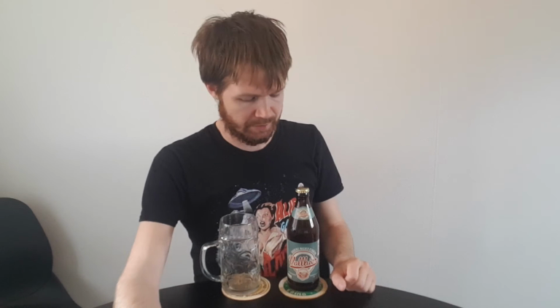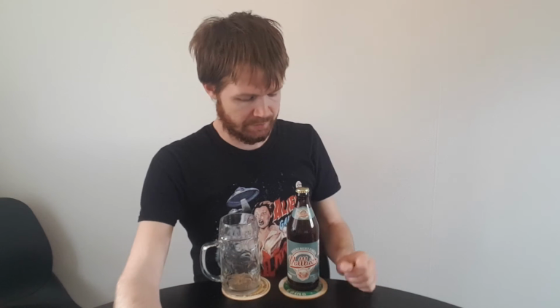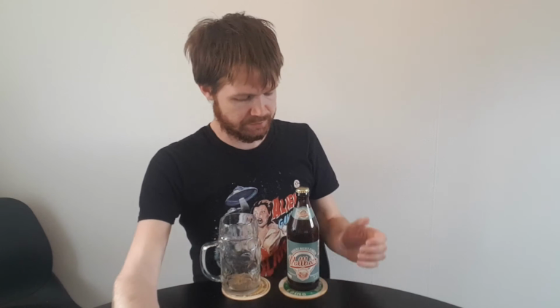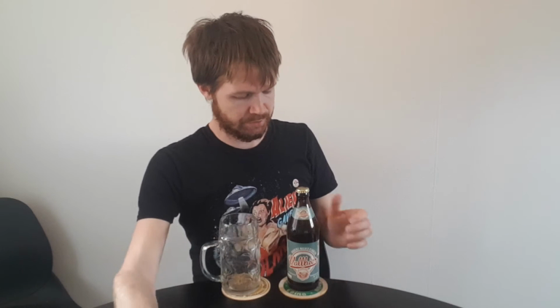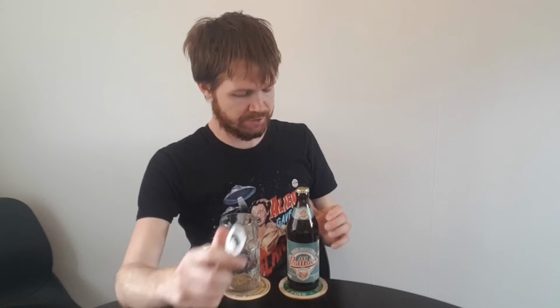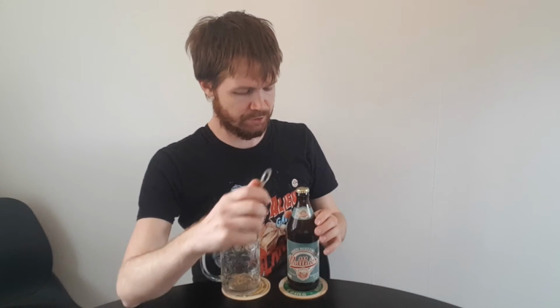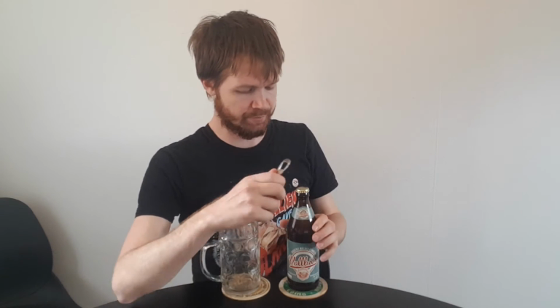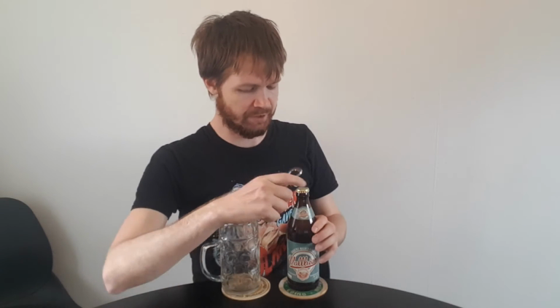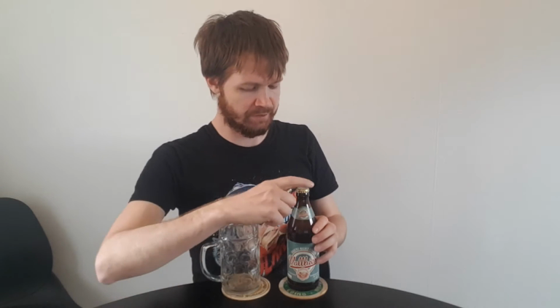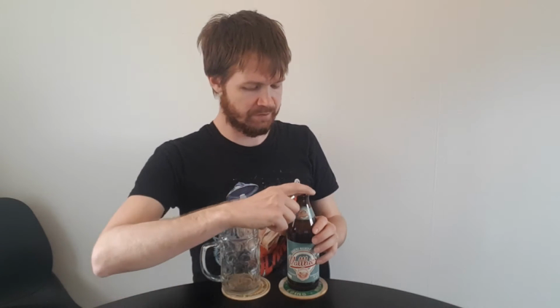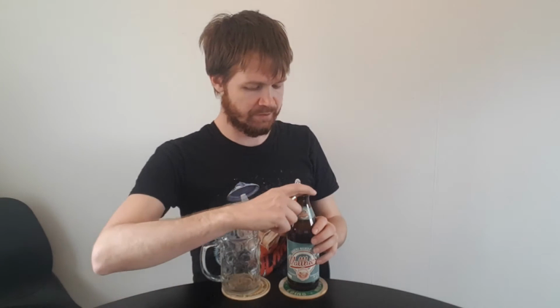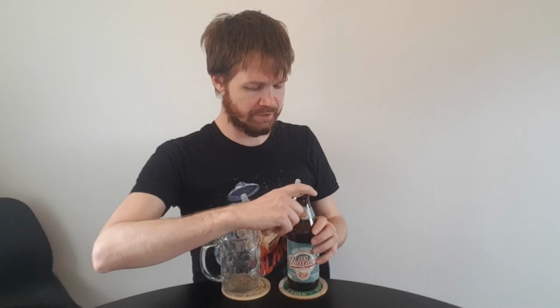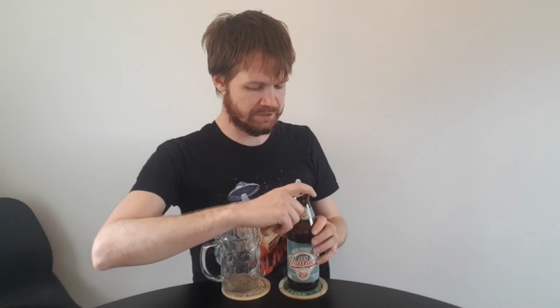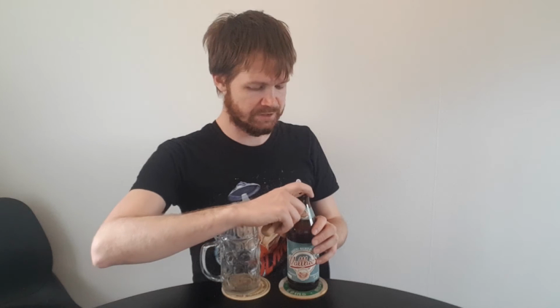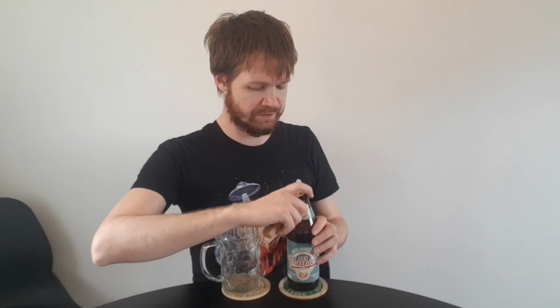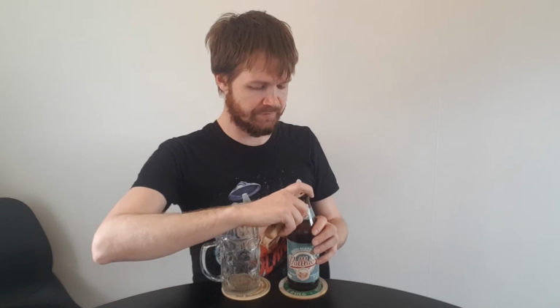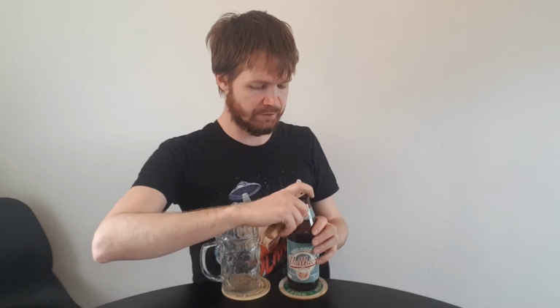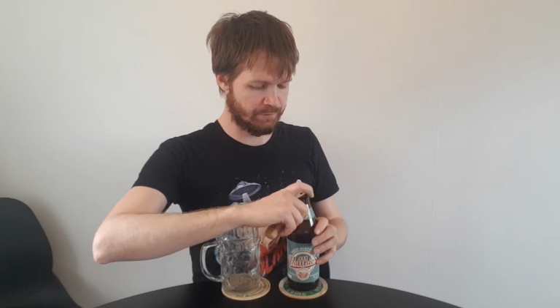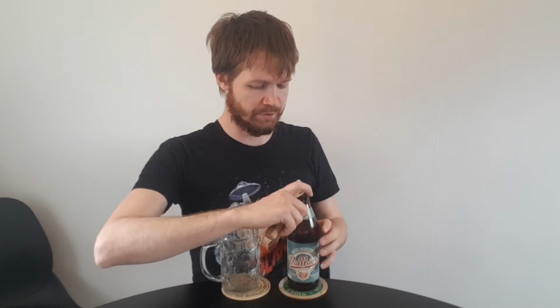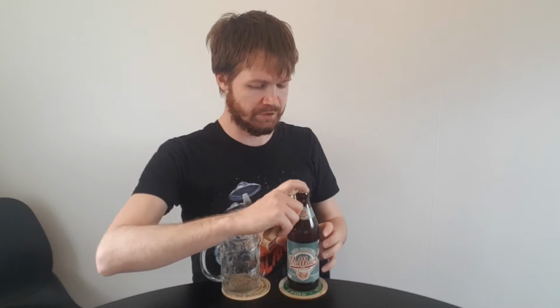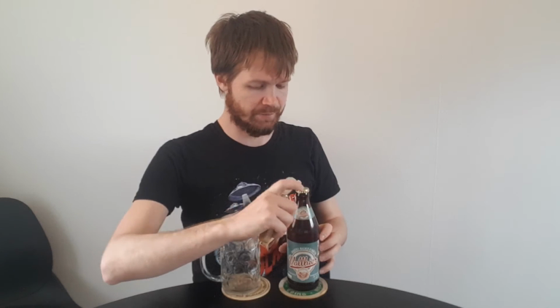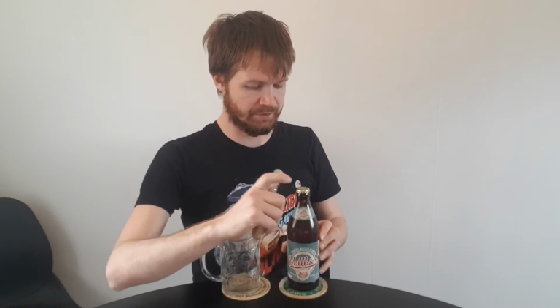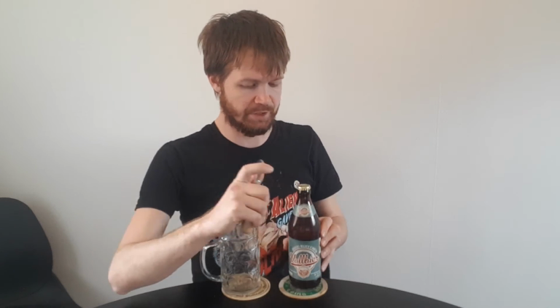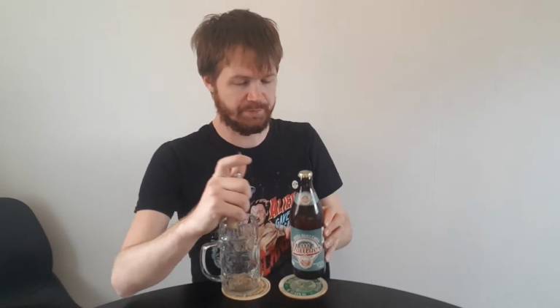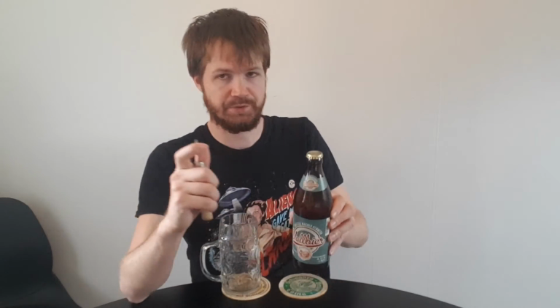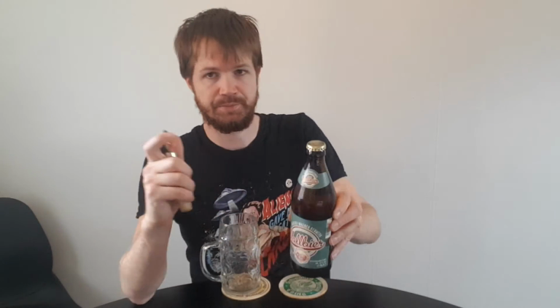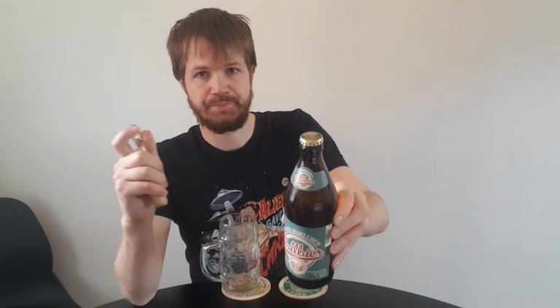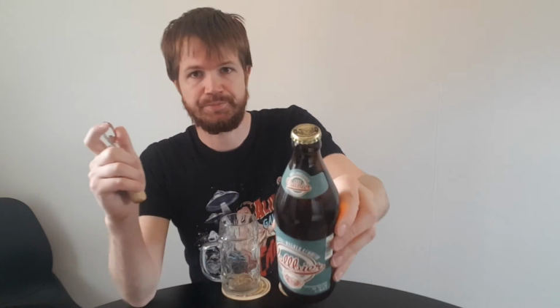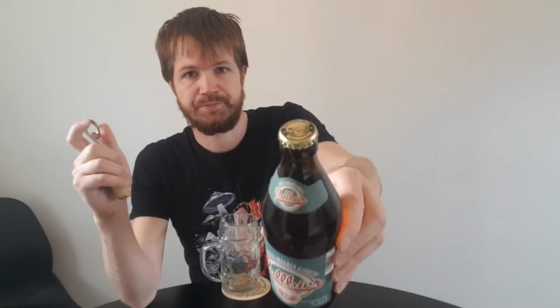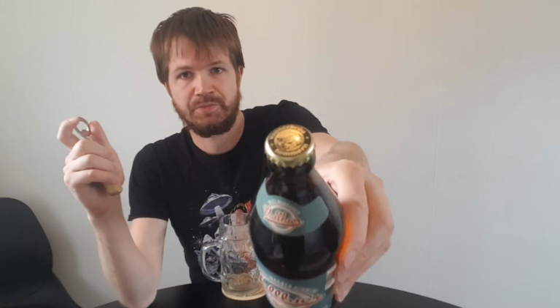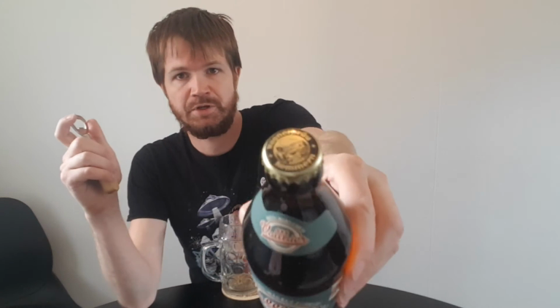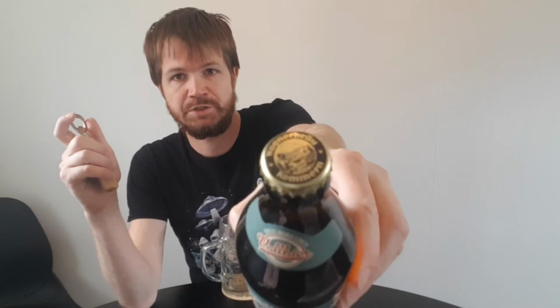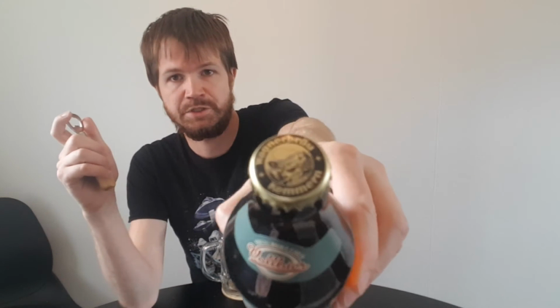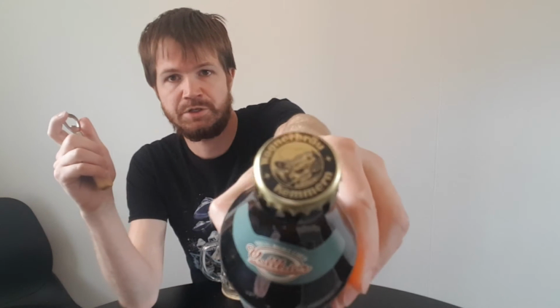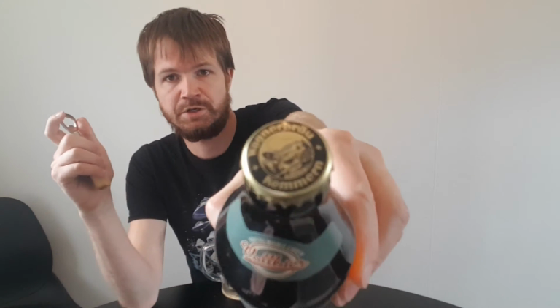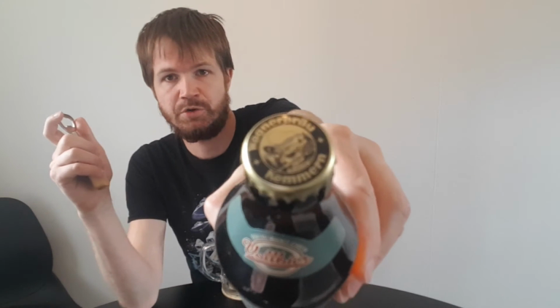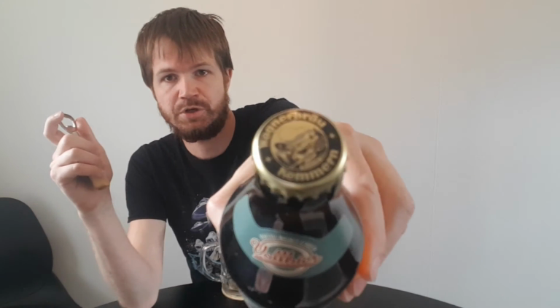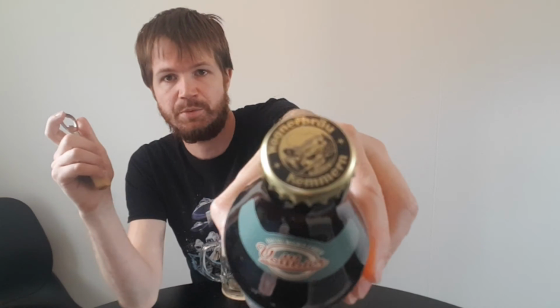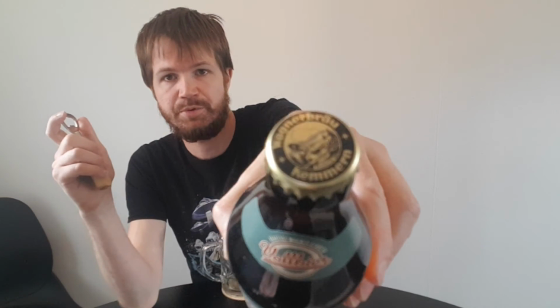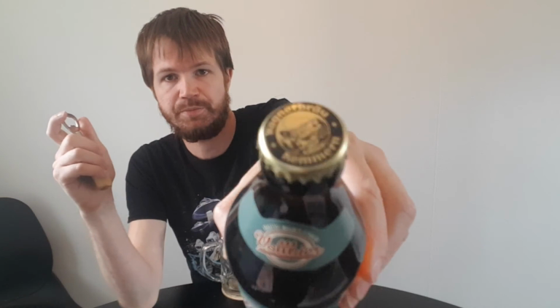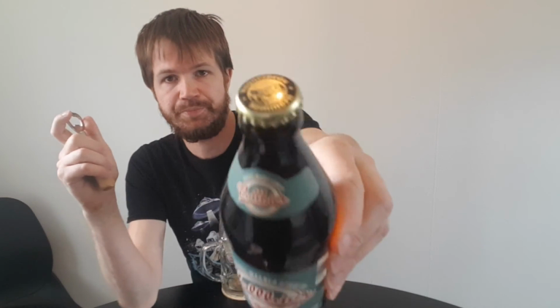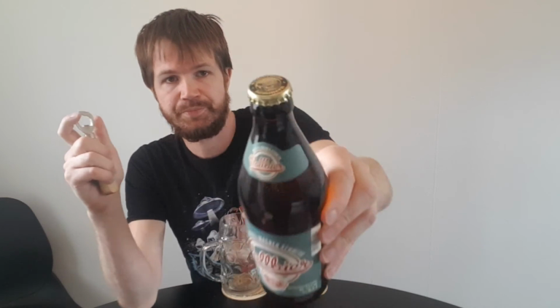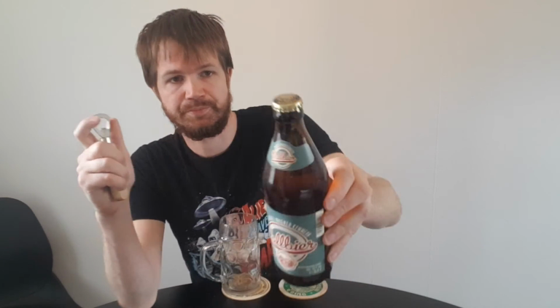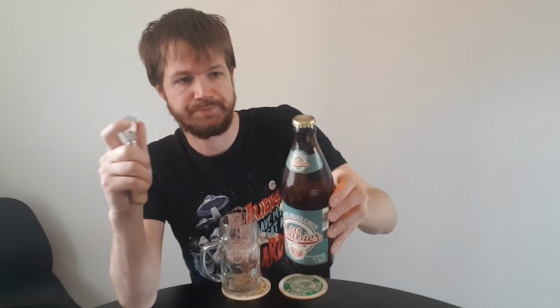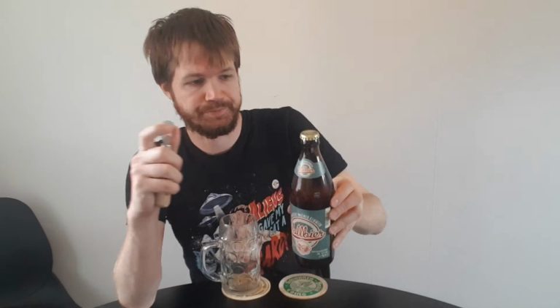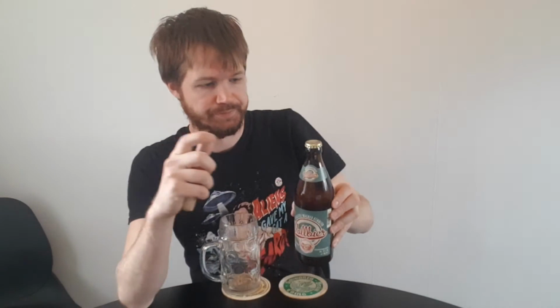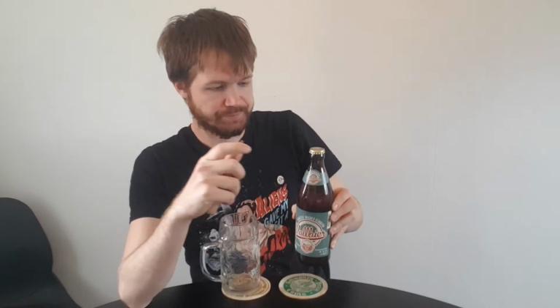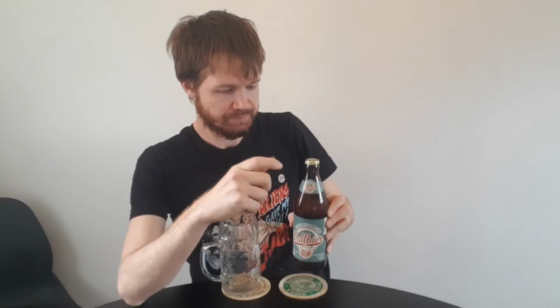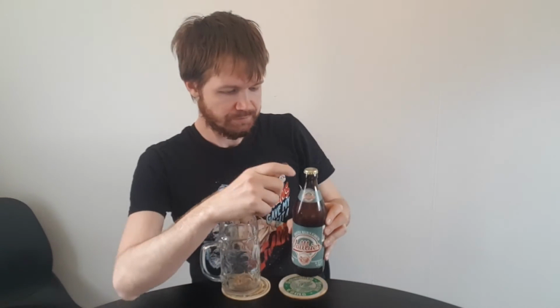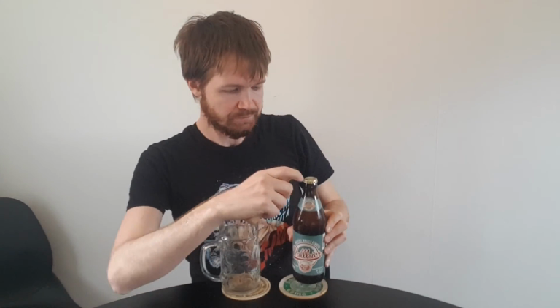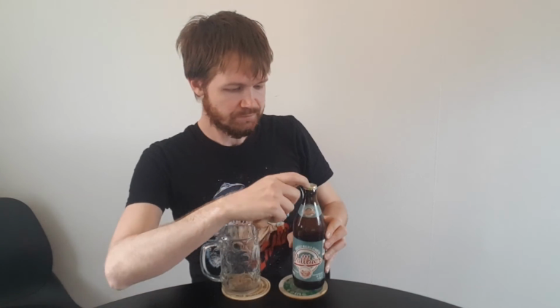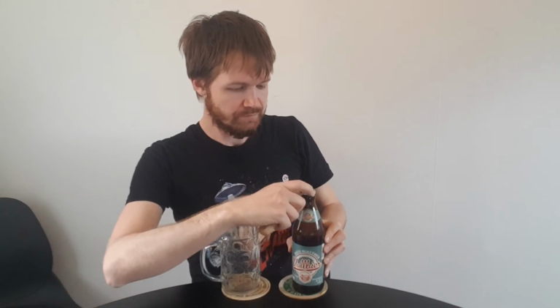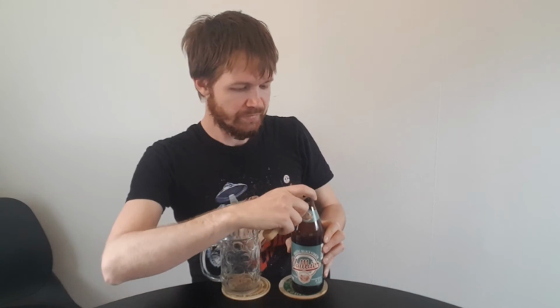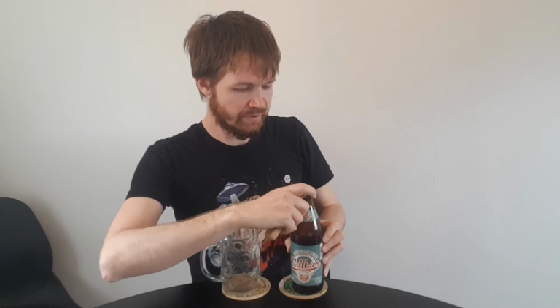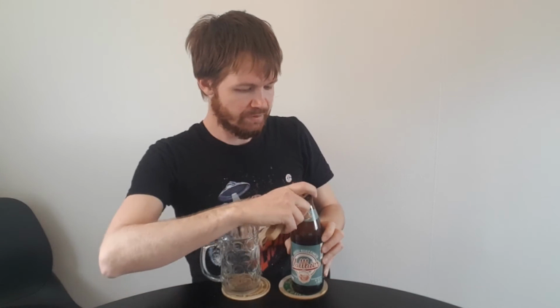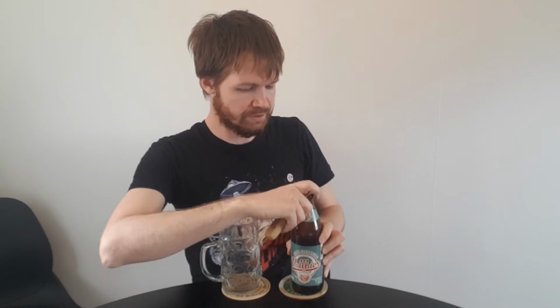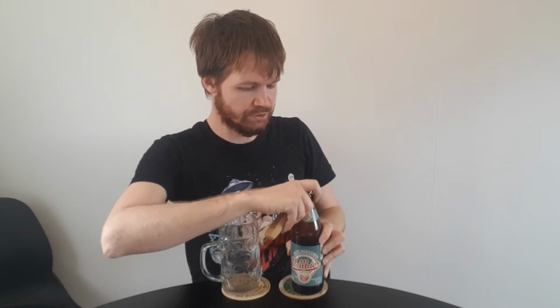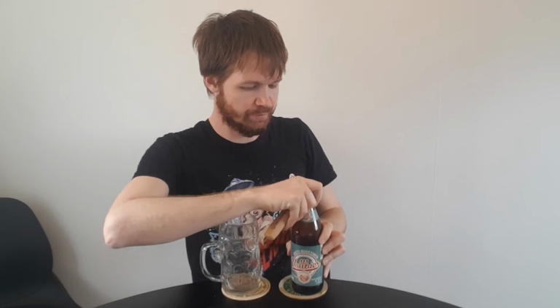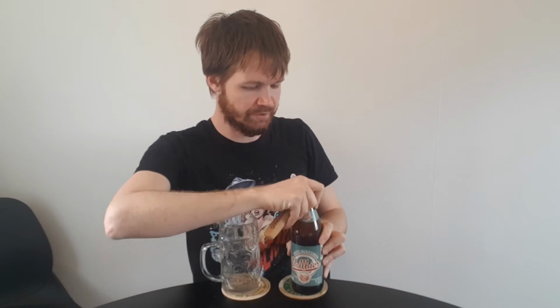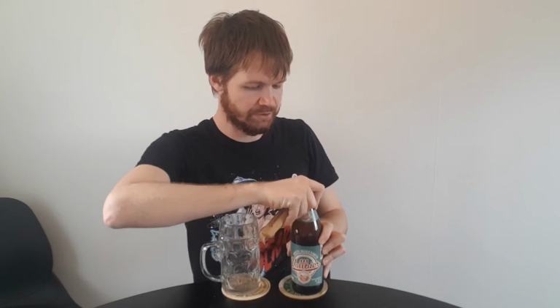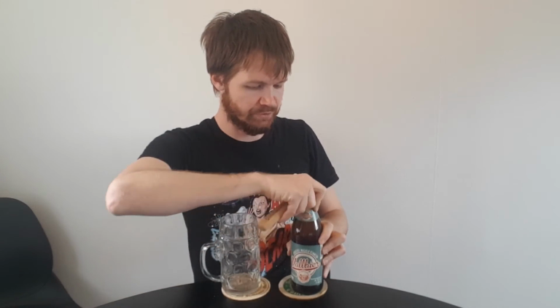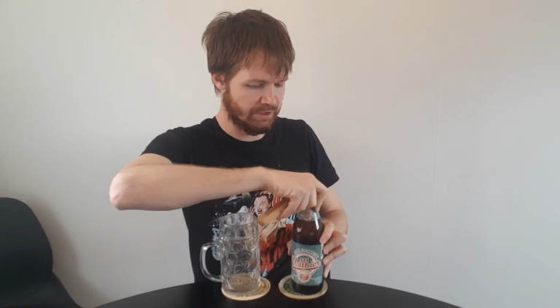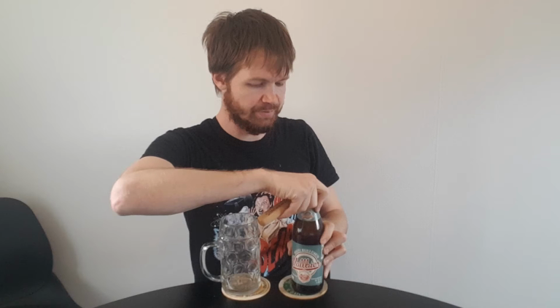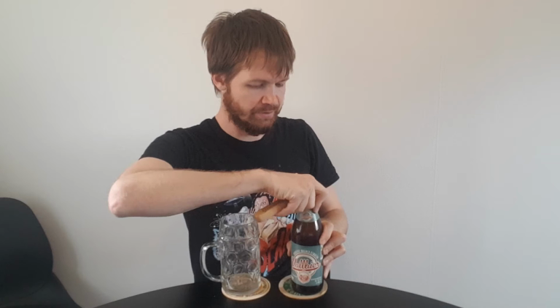So let's open this Wagner Kemmern up. Here you see the crown cap. Let's open this one up.